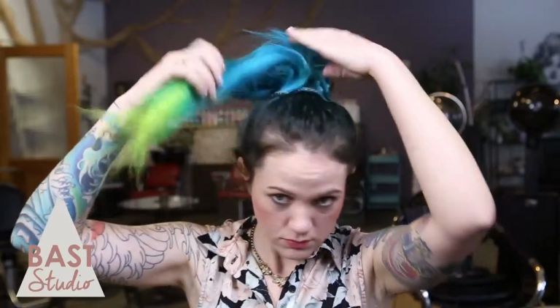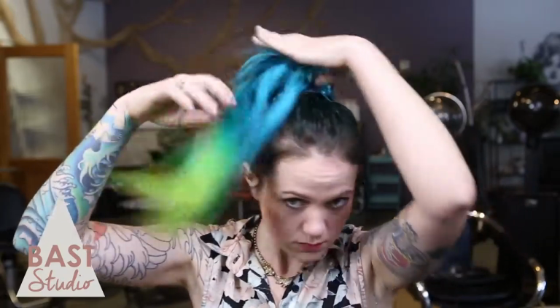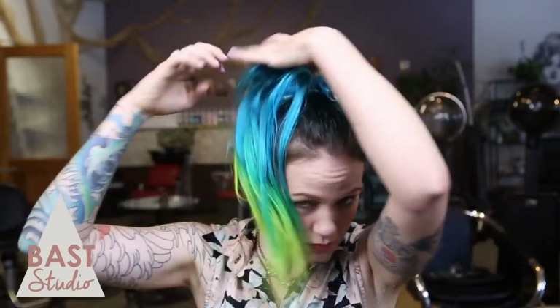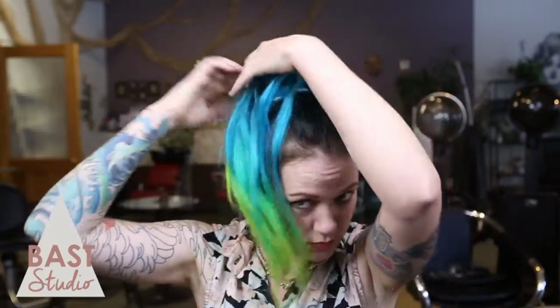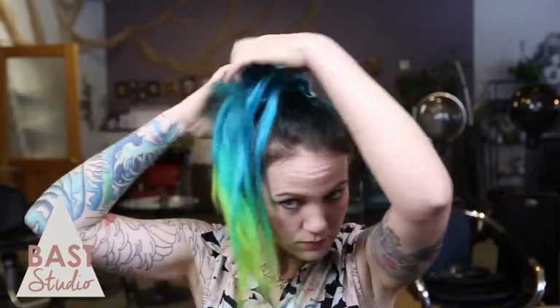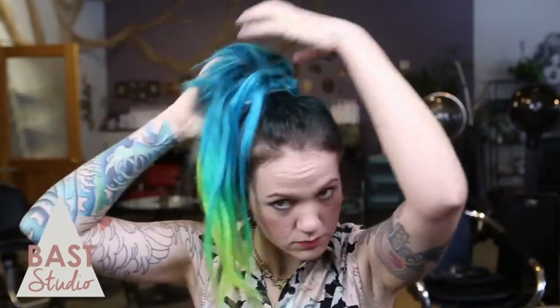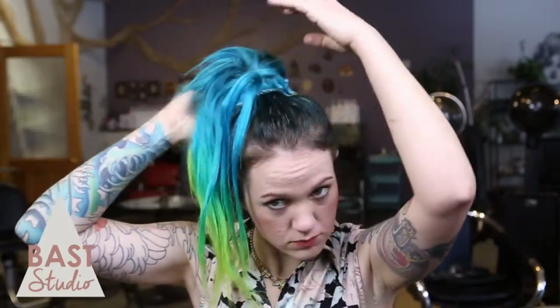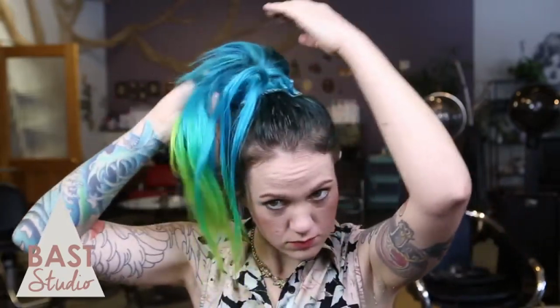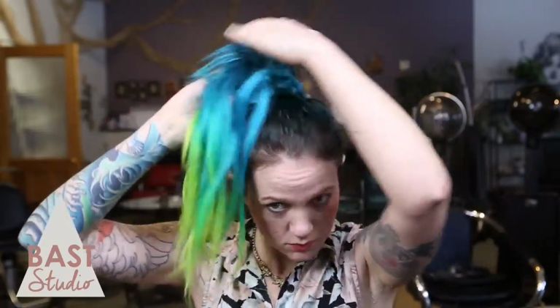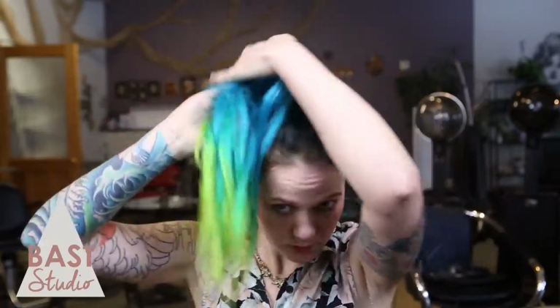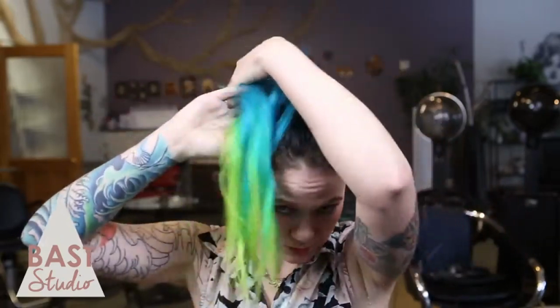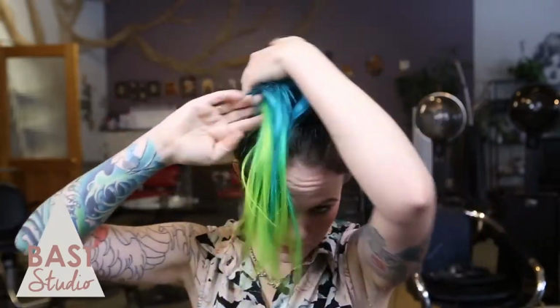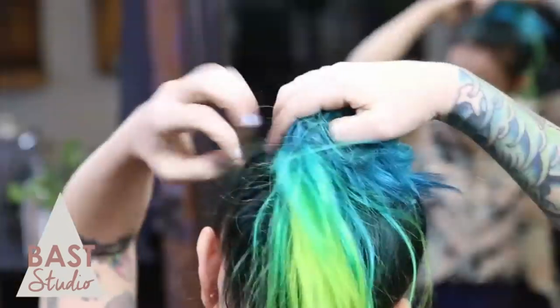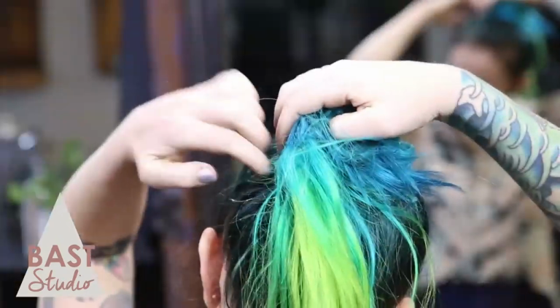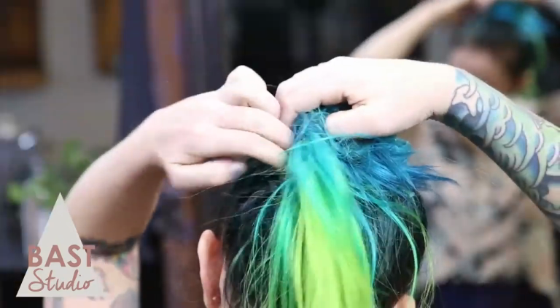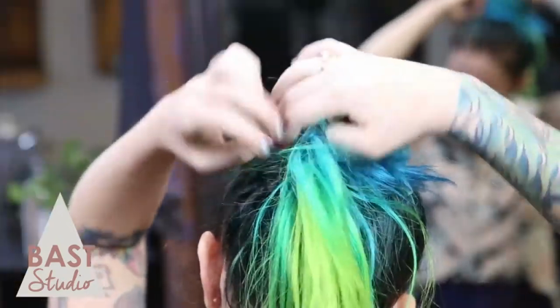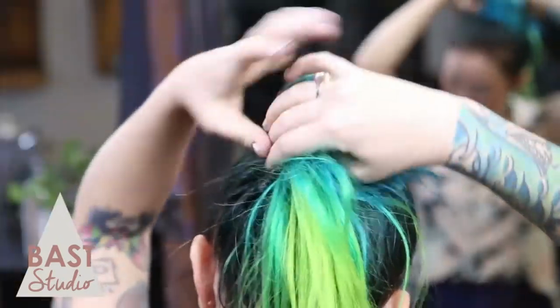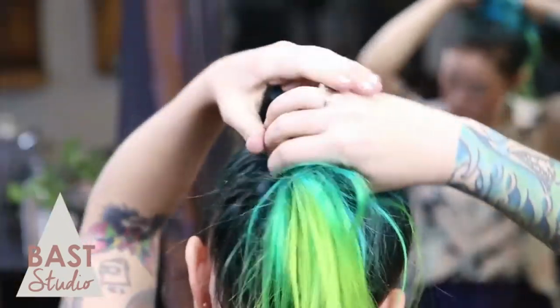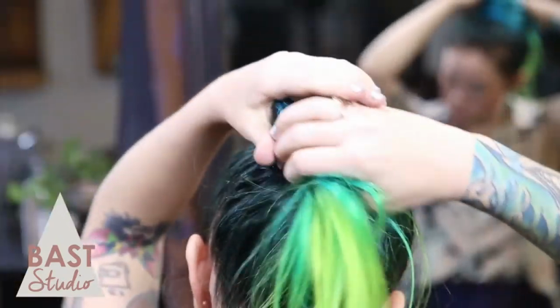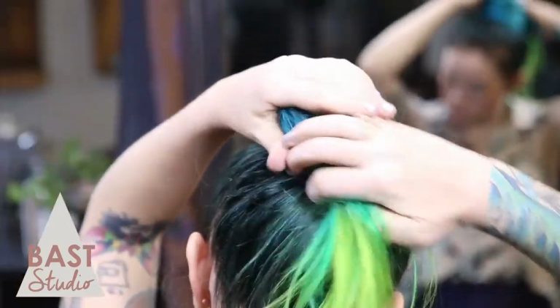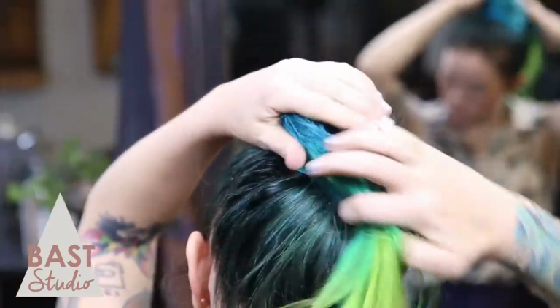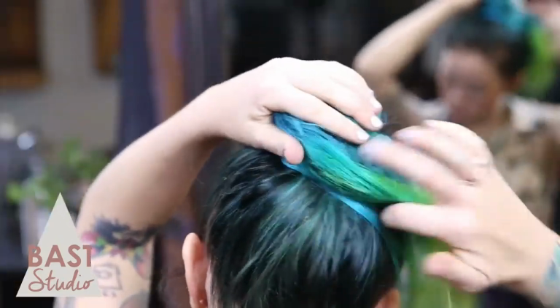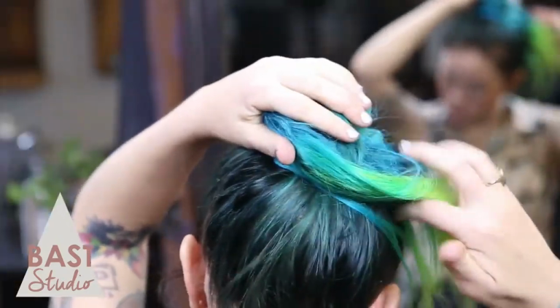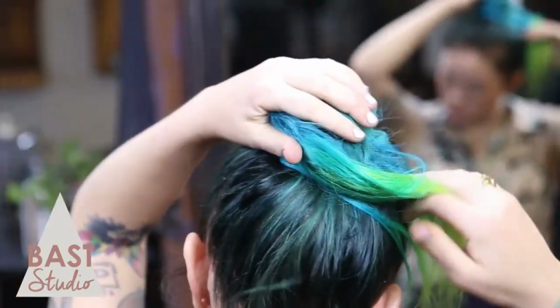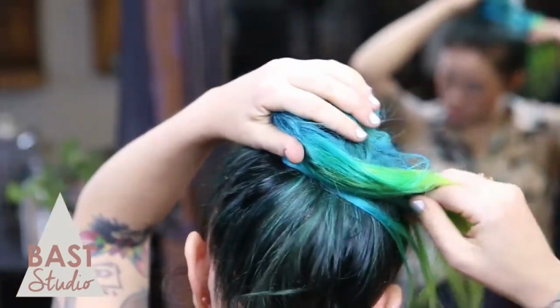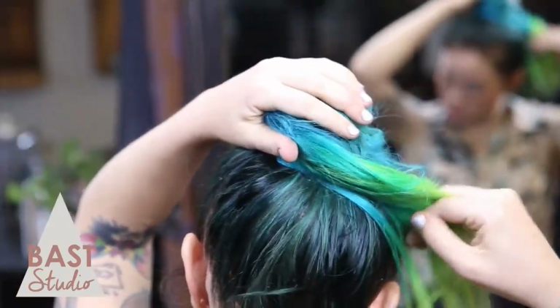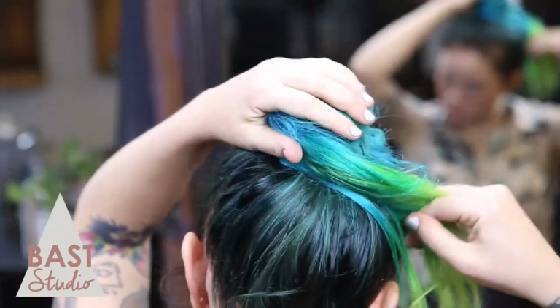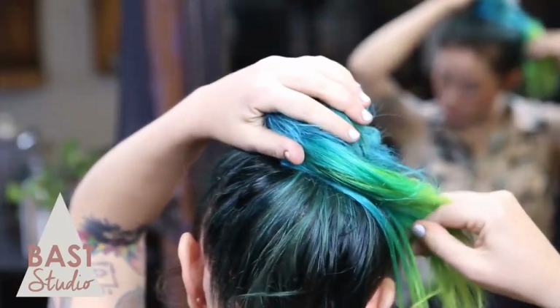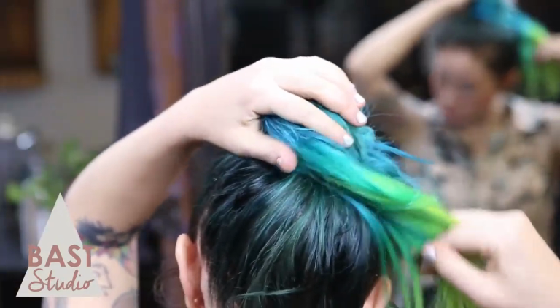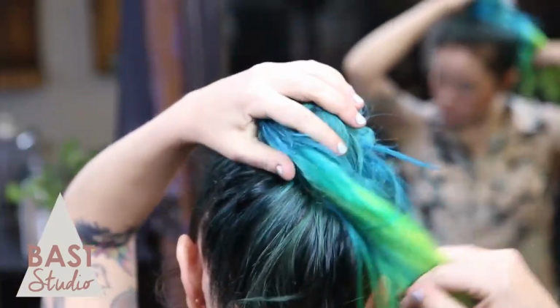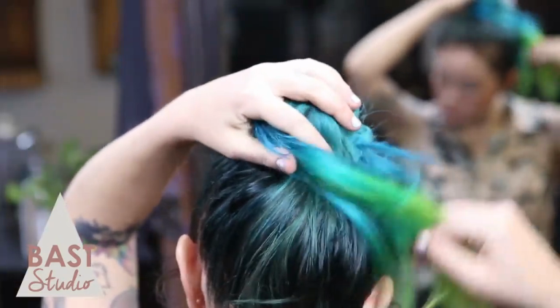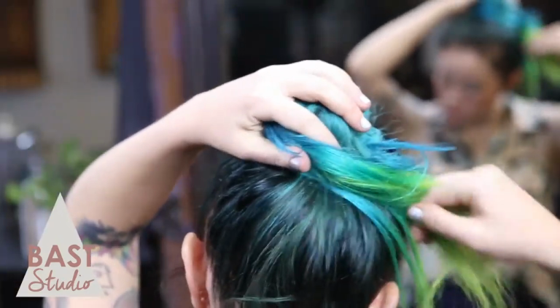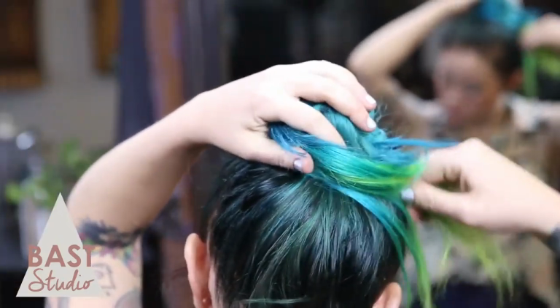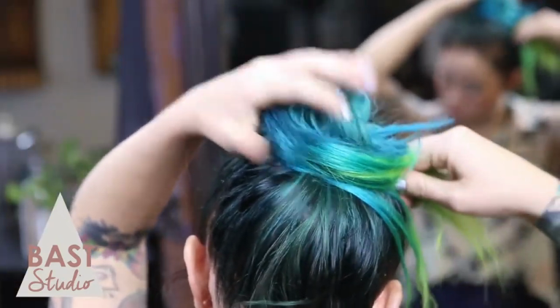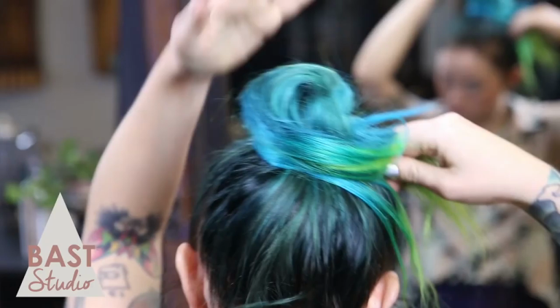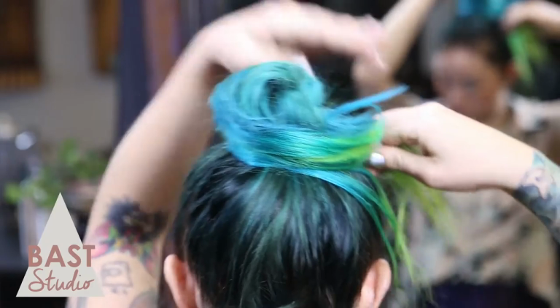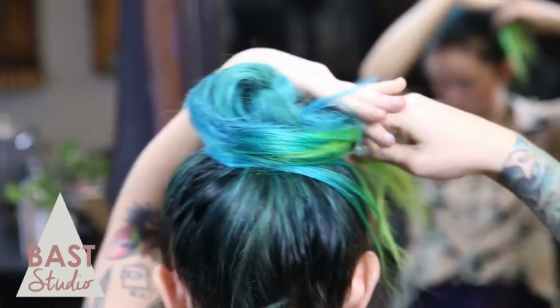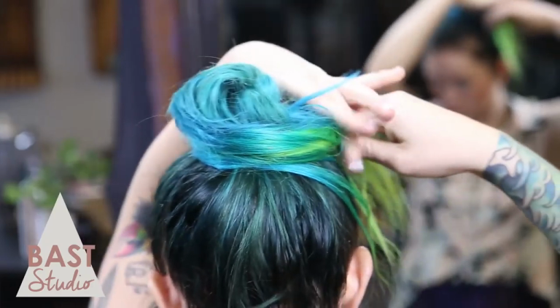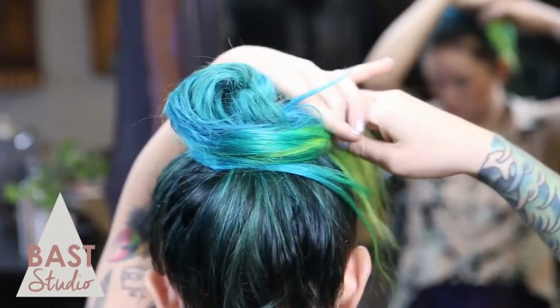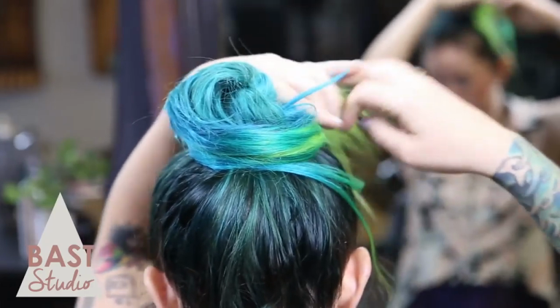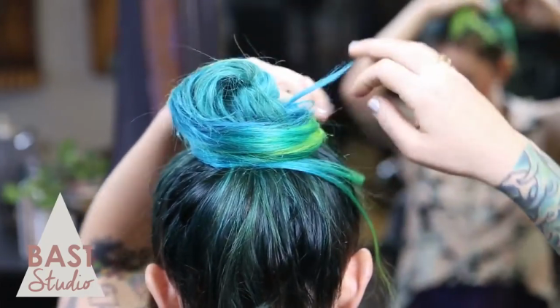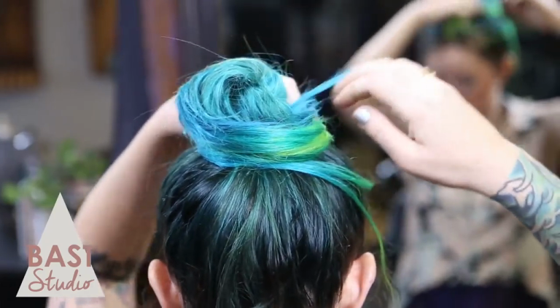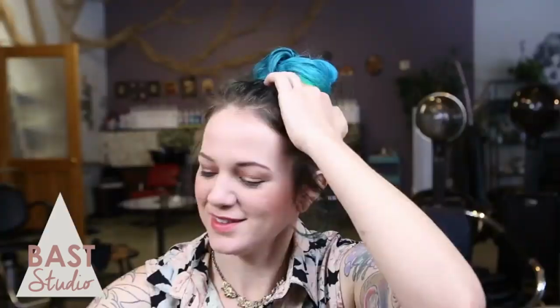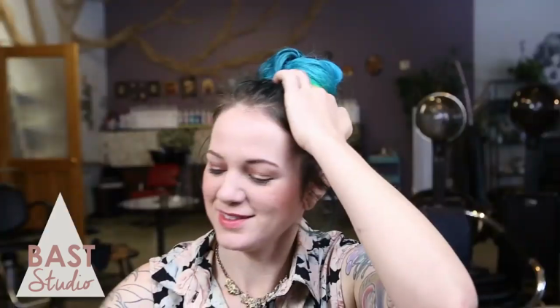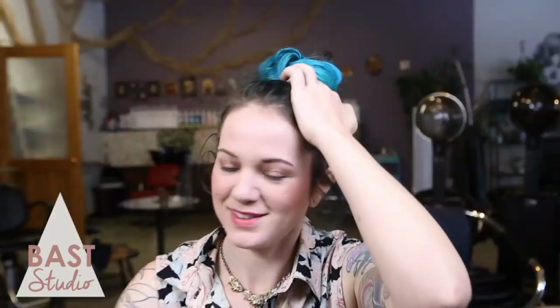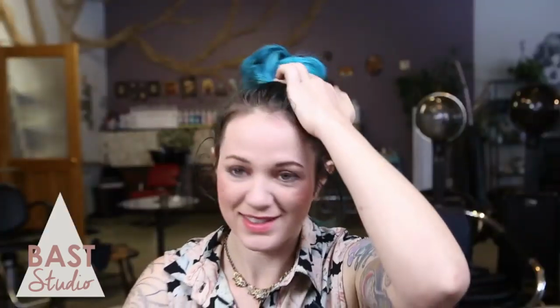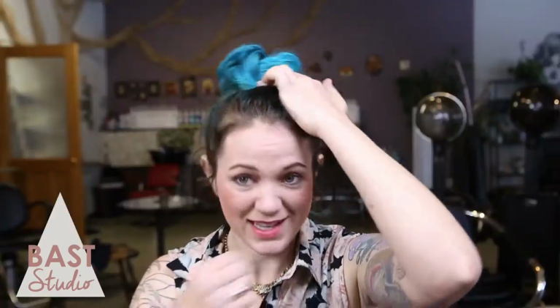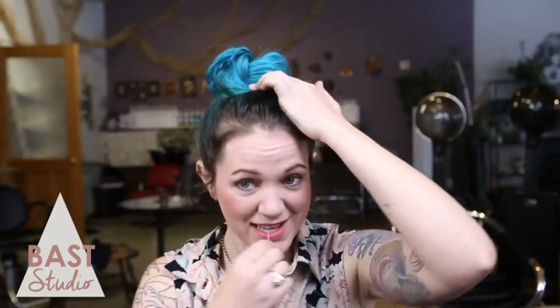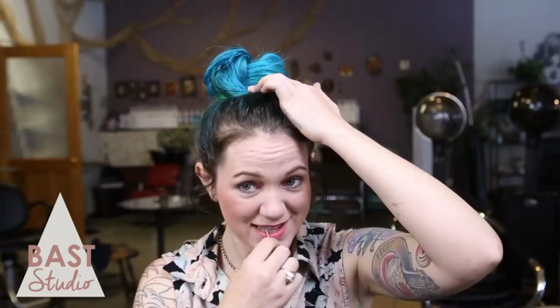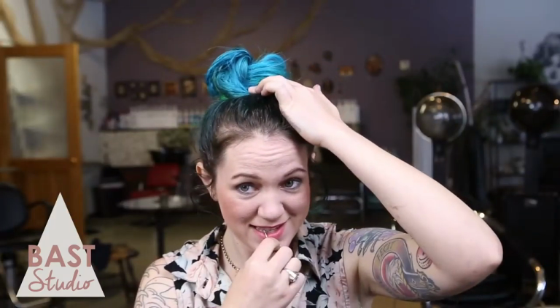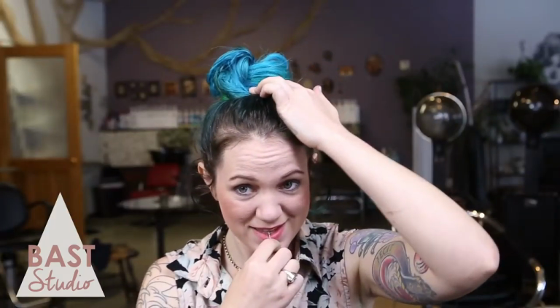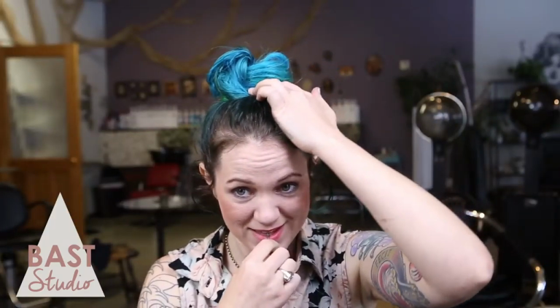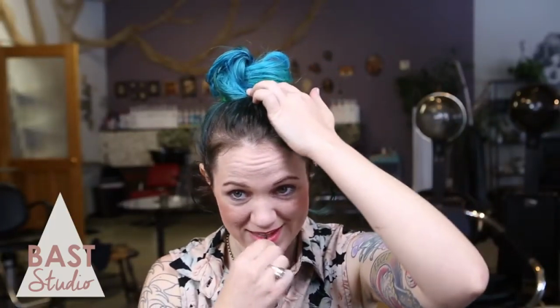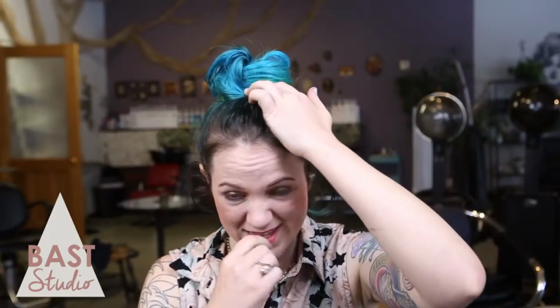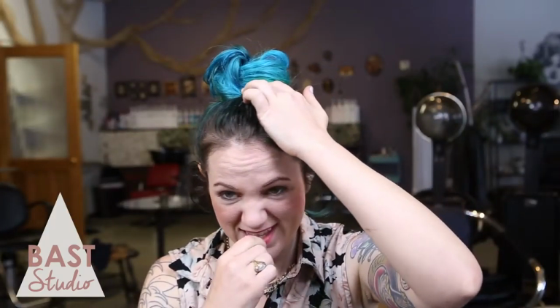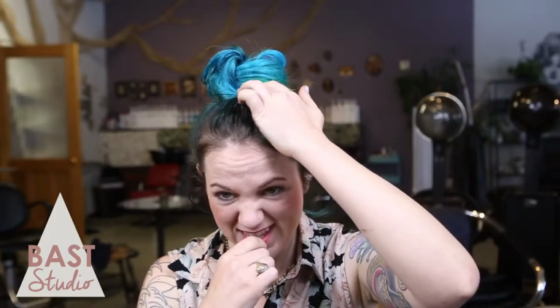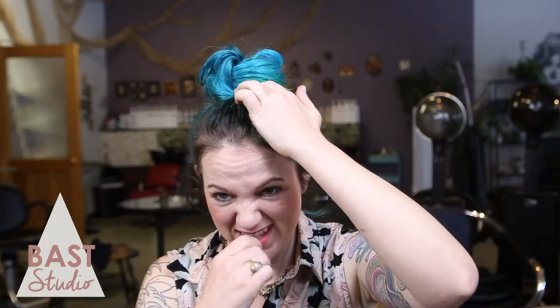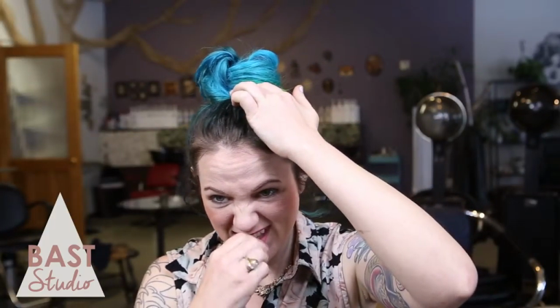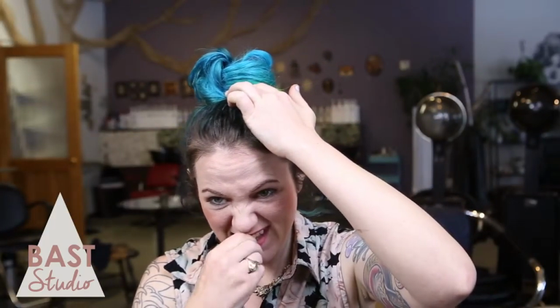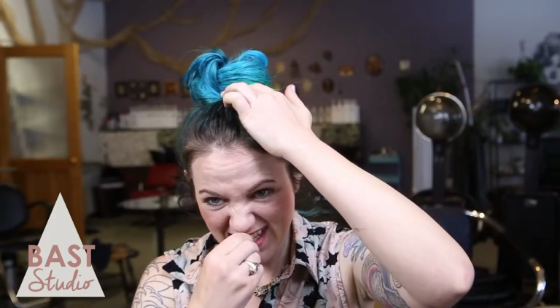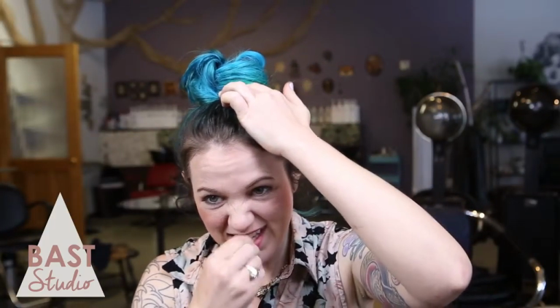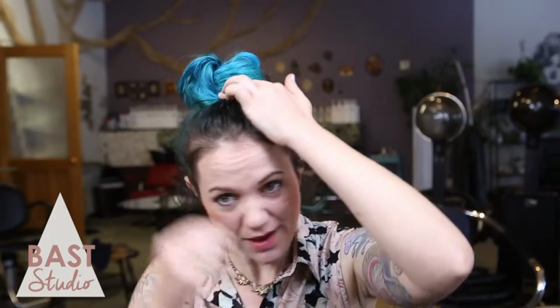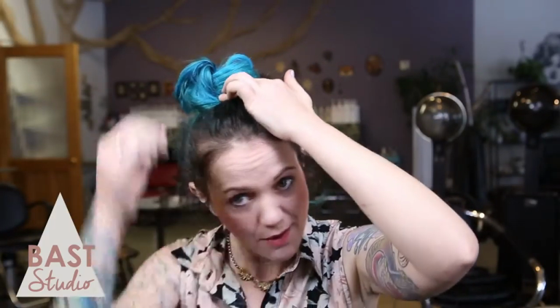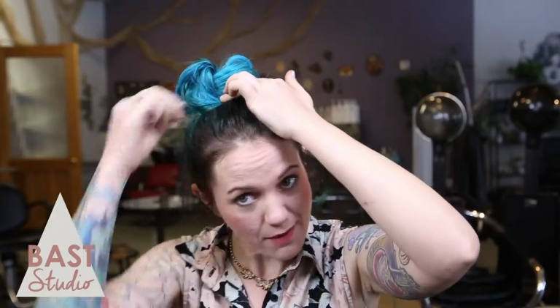You're going to look really weird at this stage, which is okay — it's all part of the process. The more hair you add, the bigger the bun, so place as many tracks as you desire.